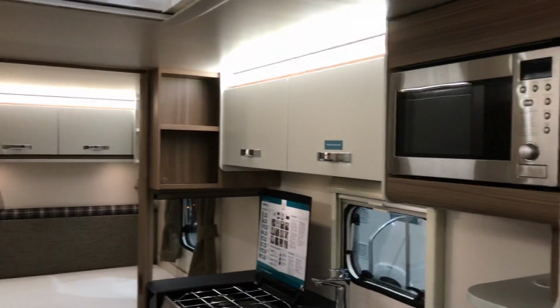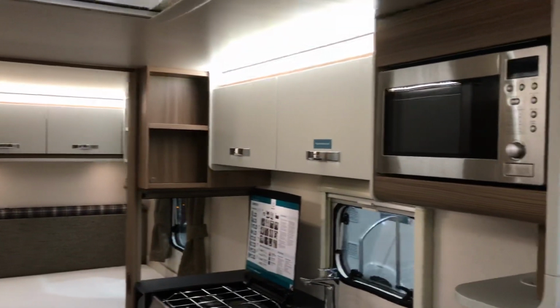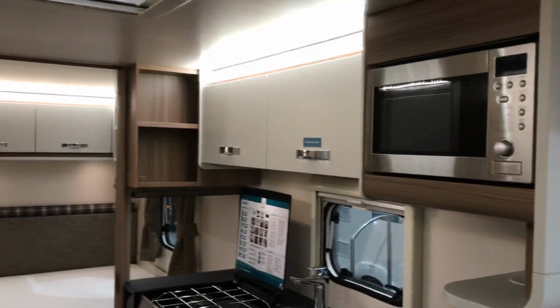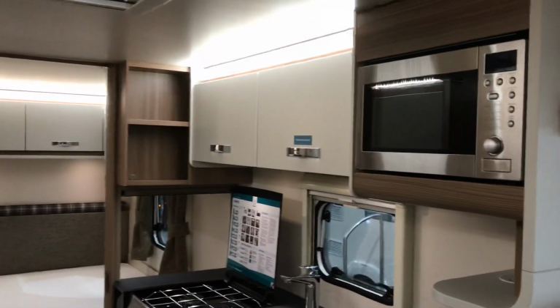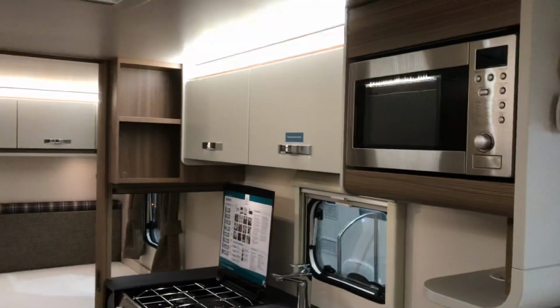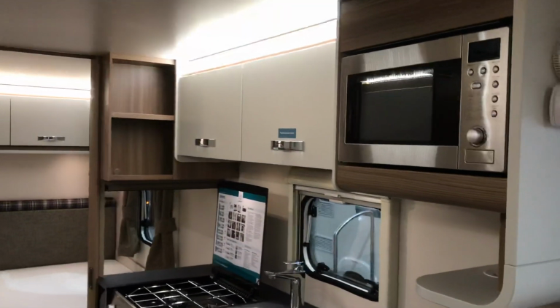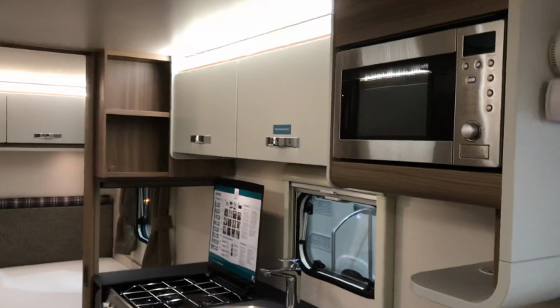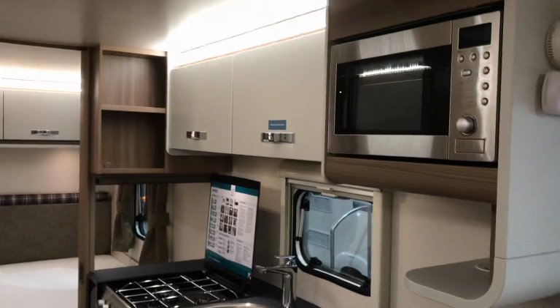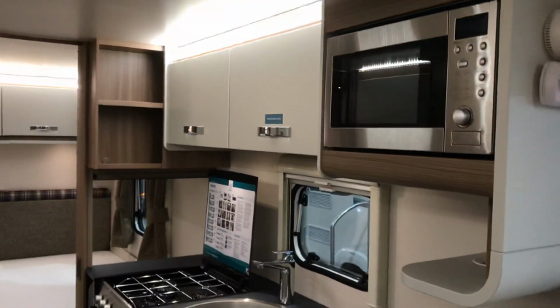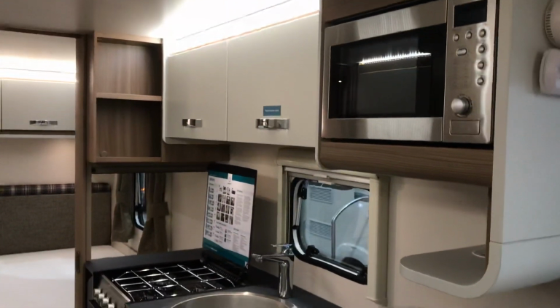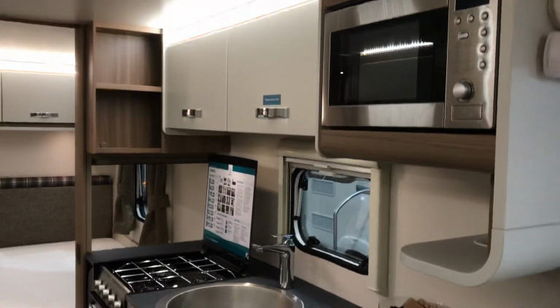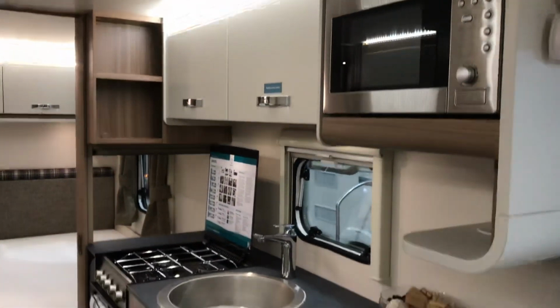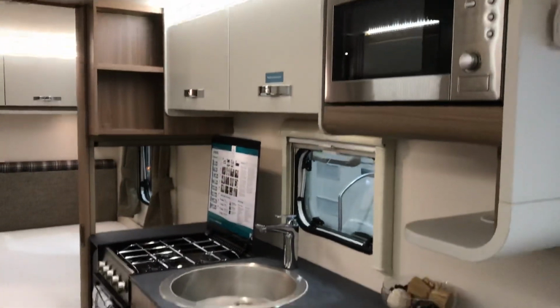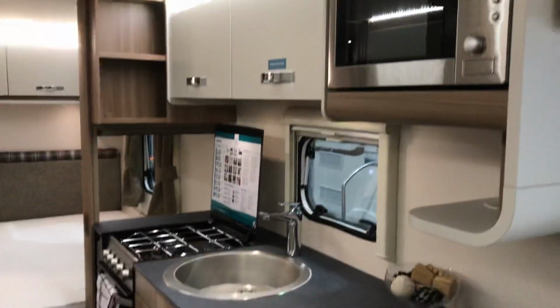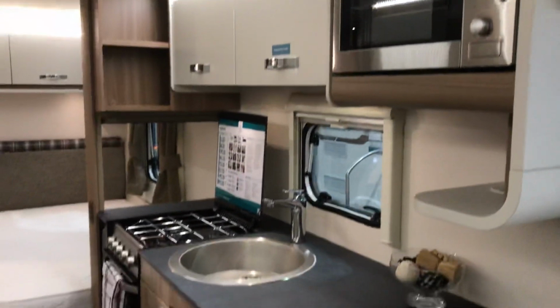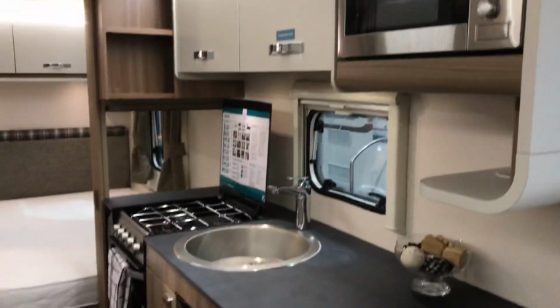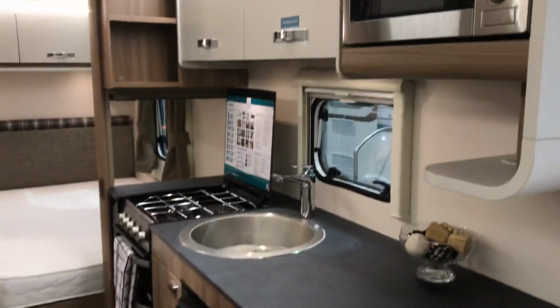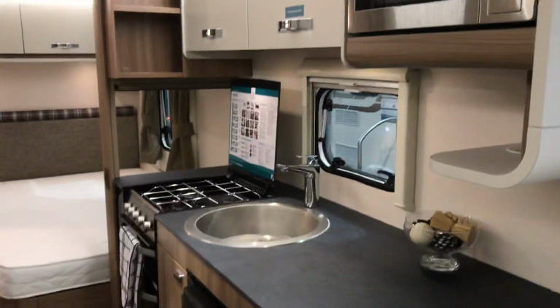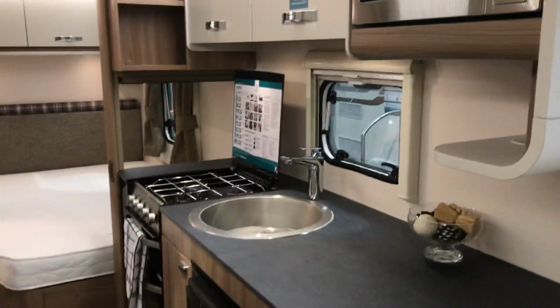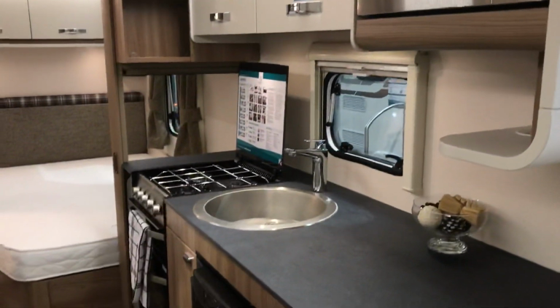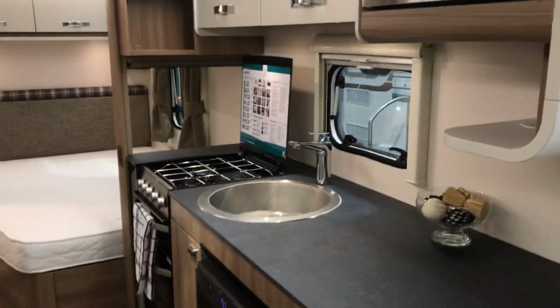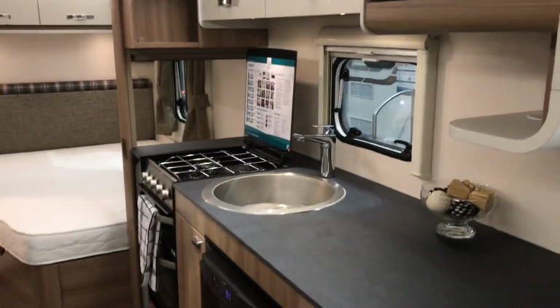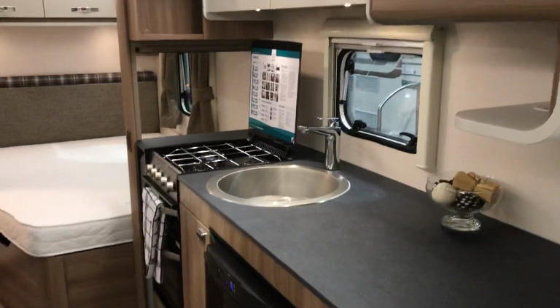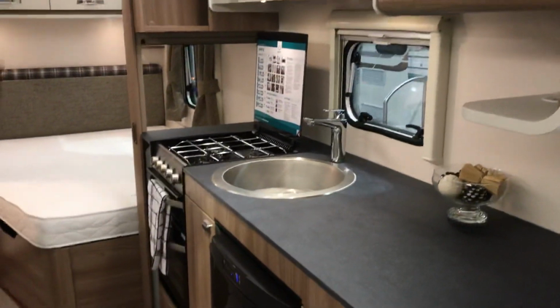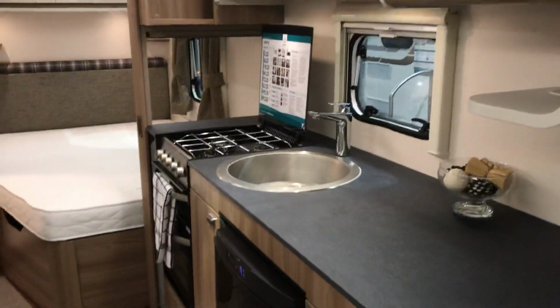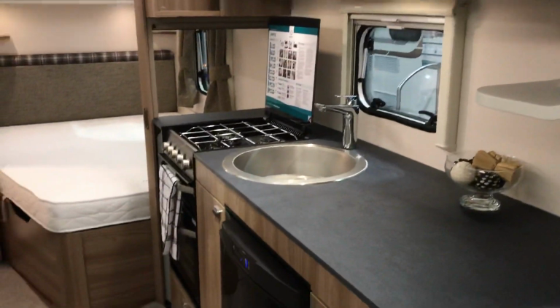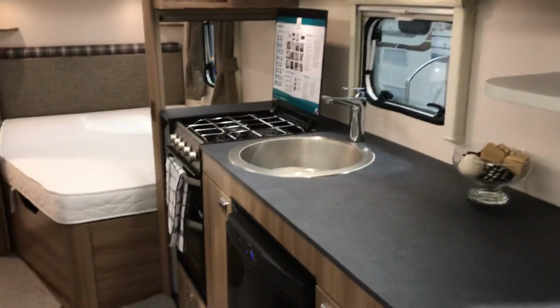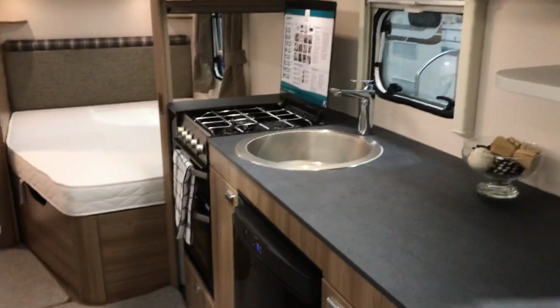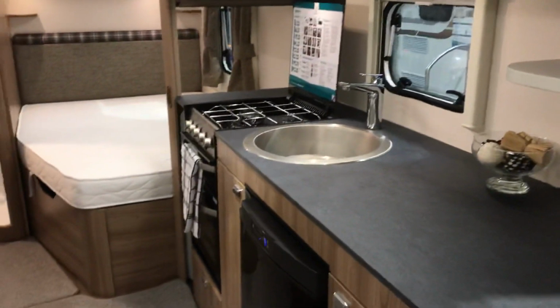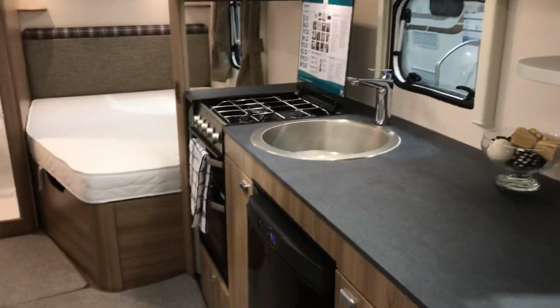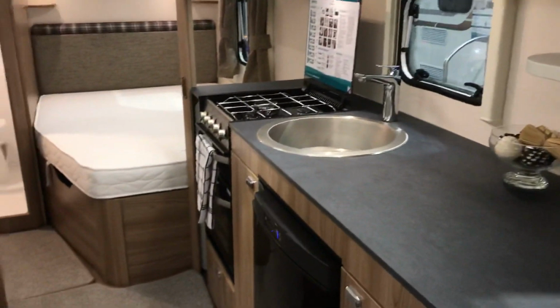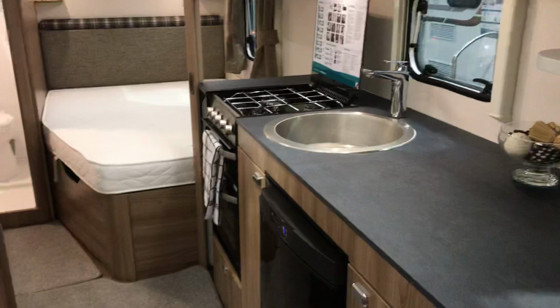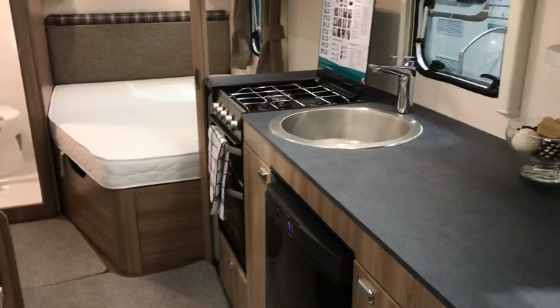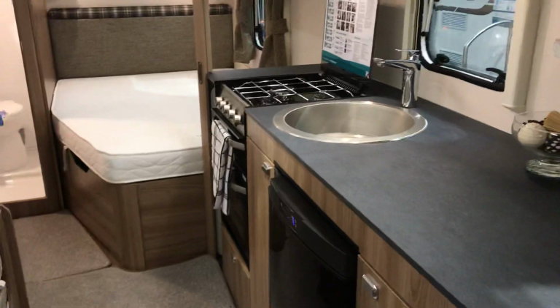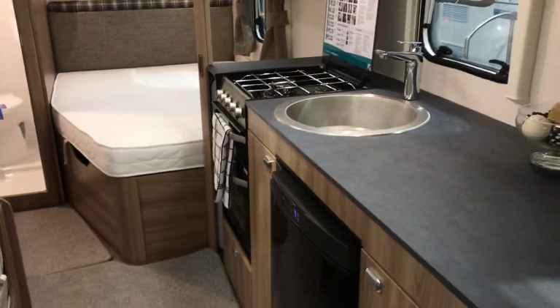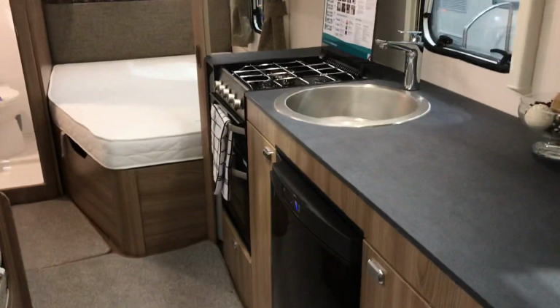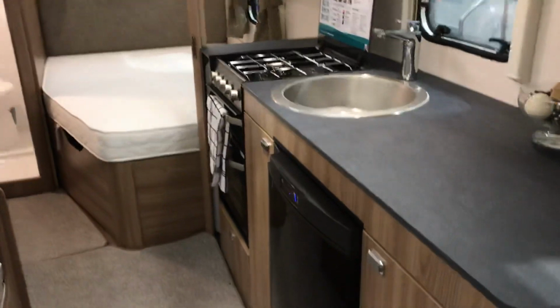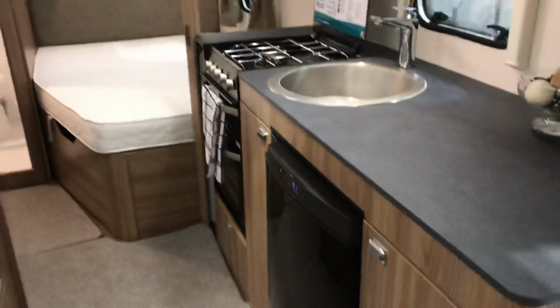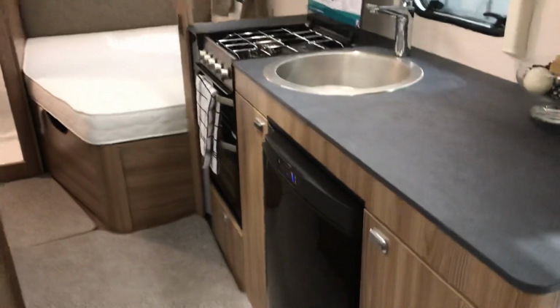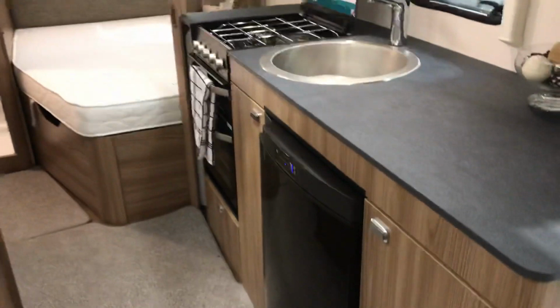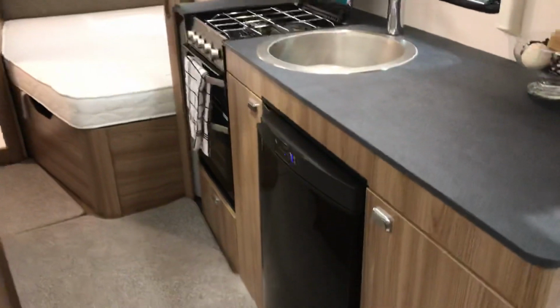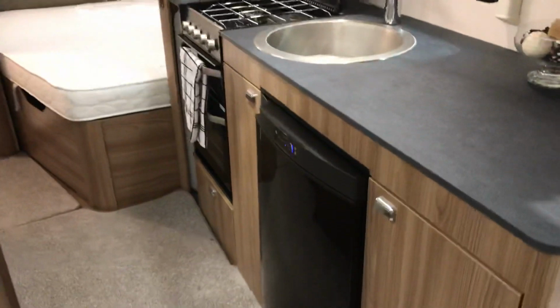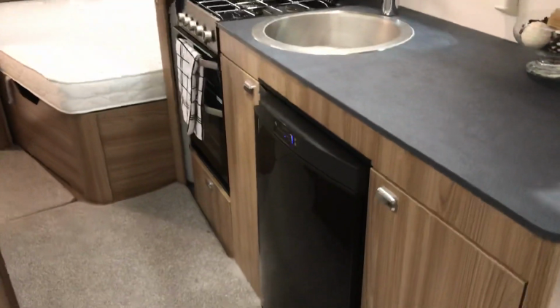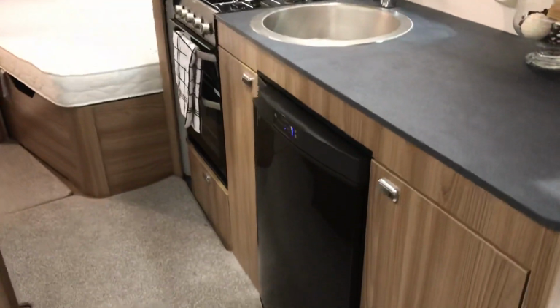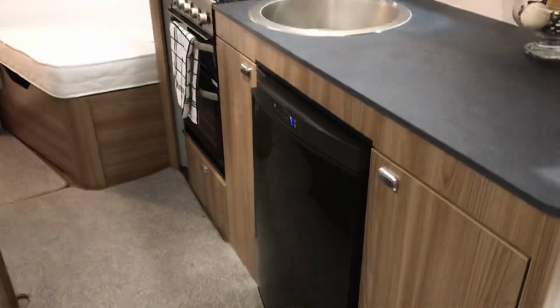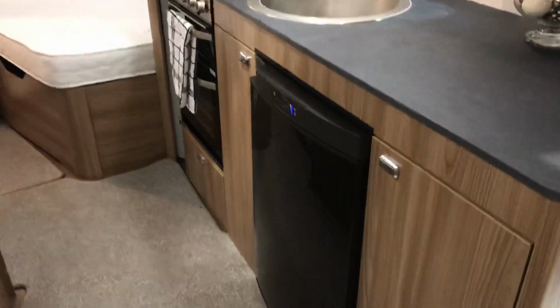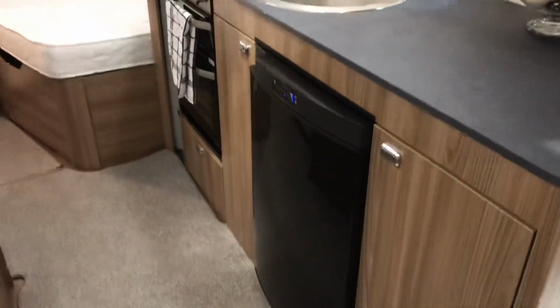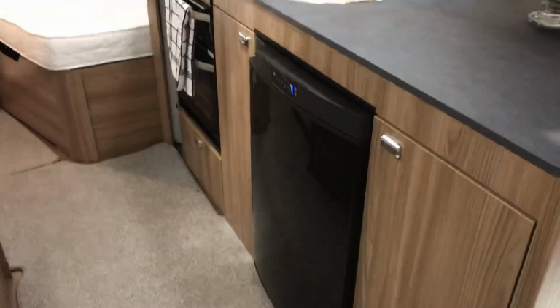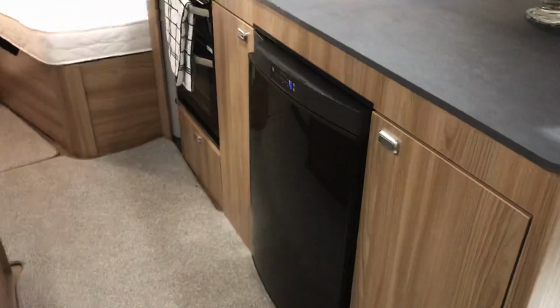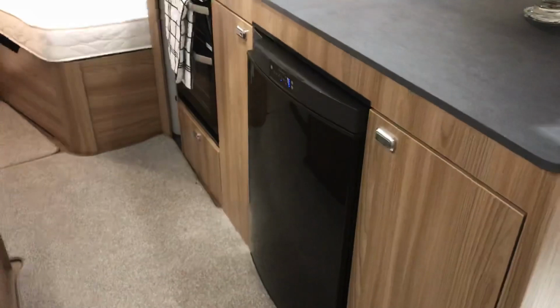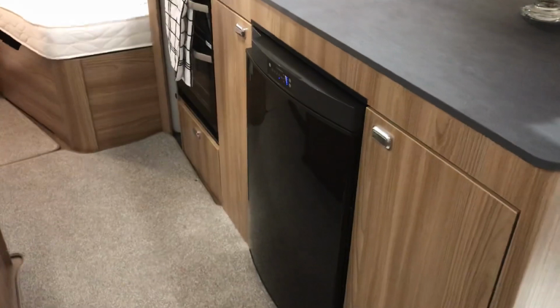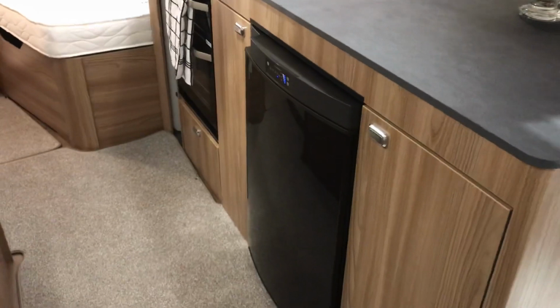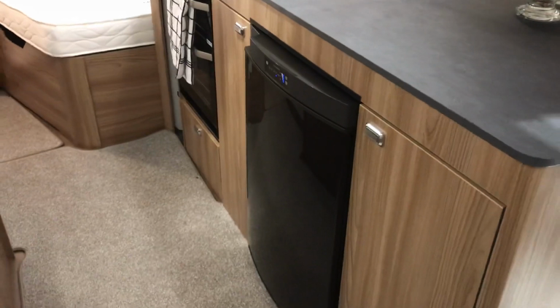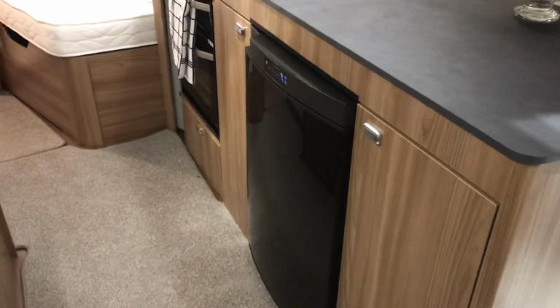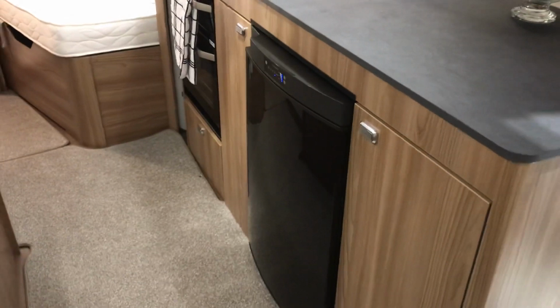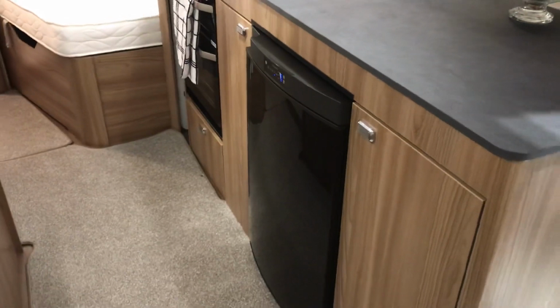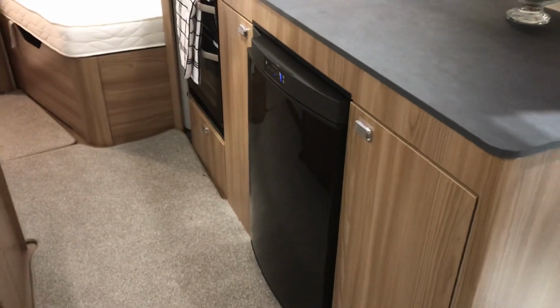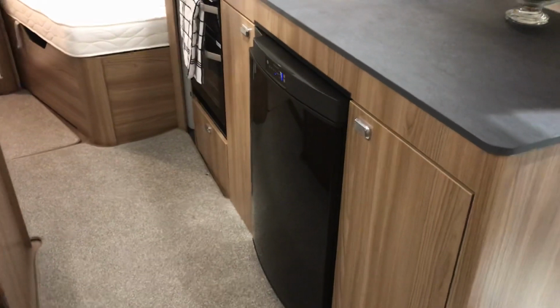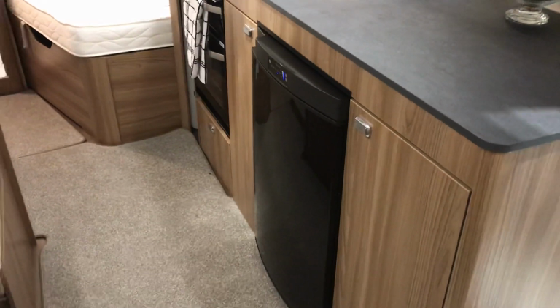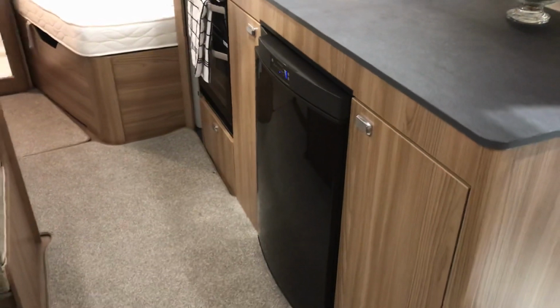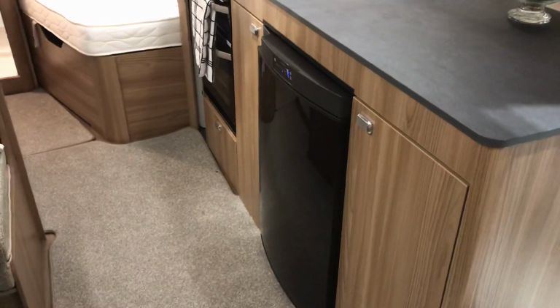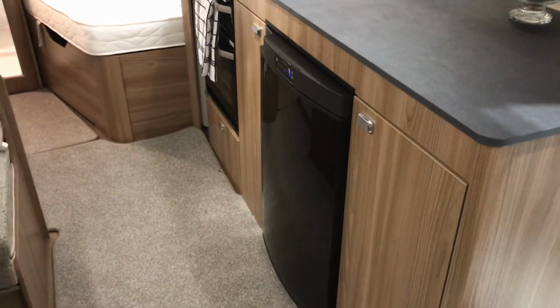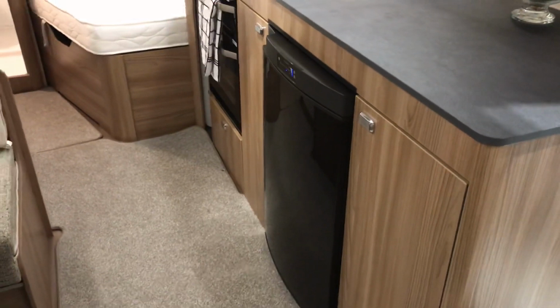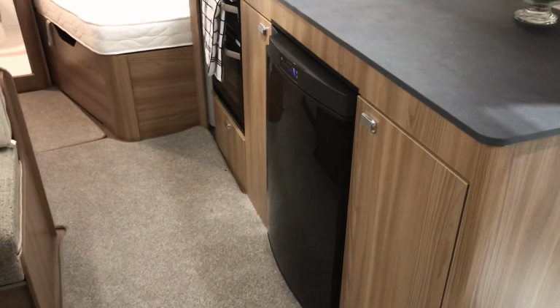In the kitchen there's an integrated microwave, three-burner gas hob, separate grill and oven, and a Dometic fully automatic fridge.